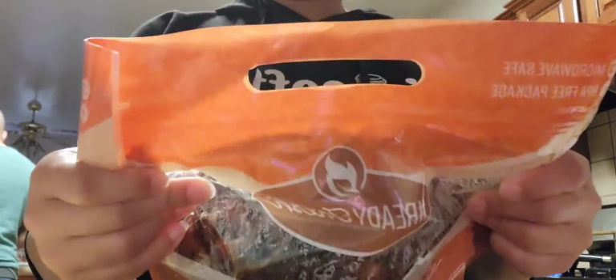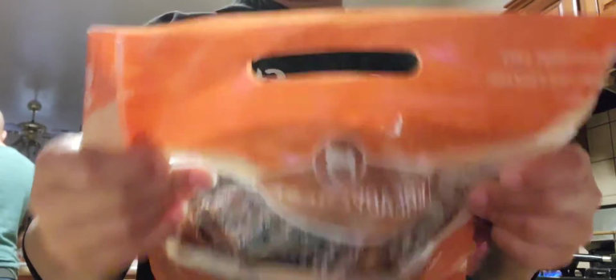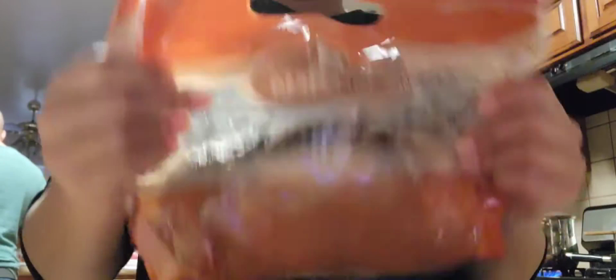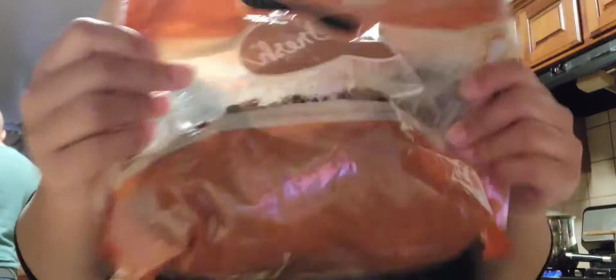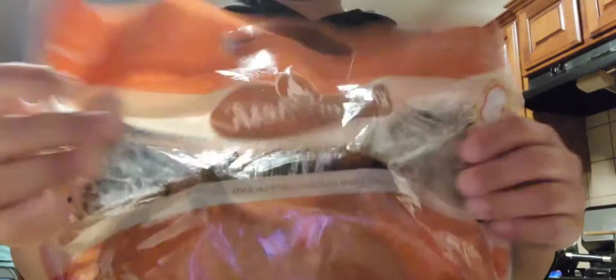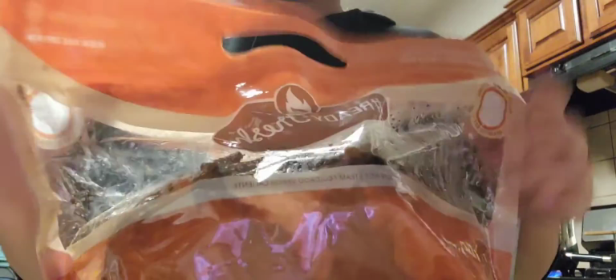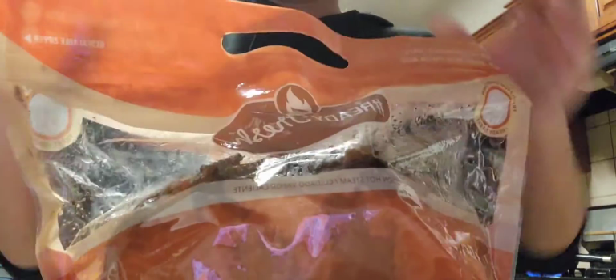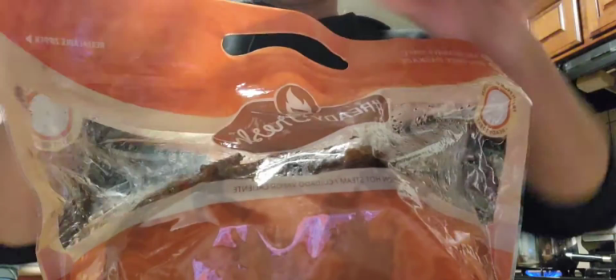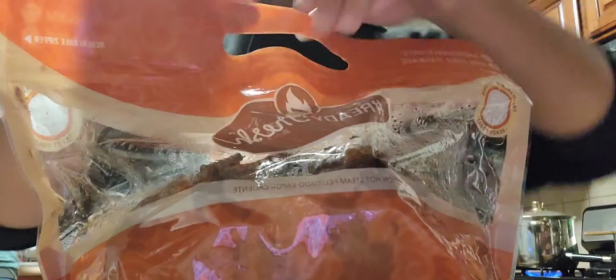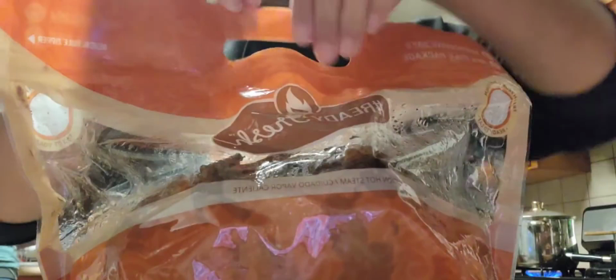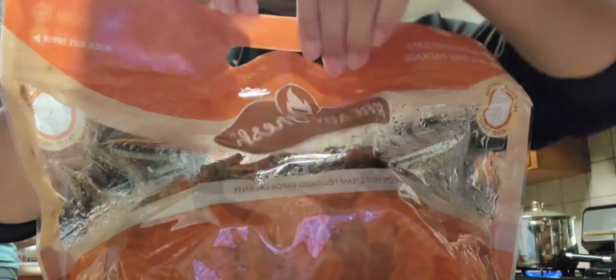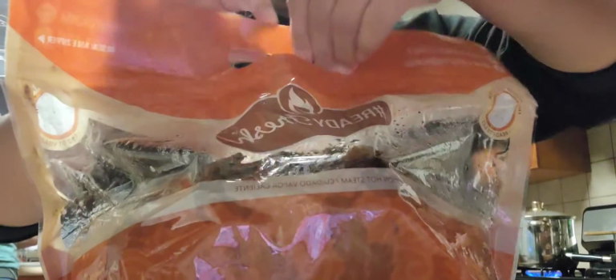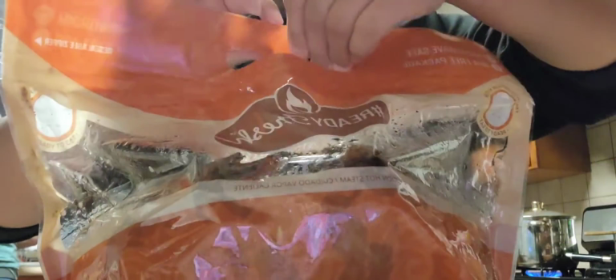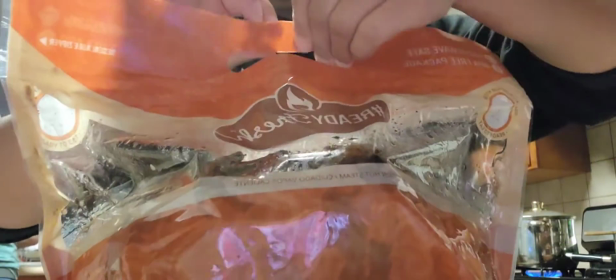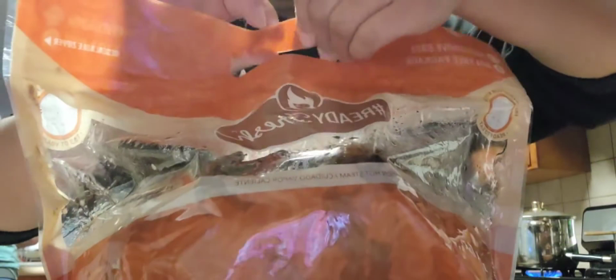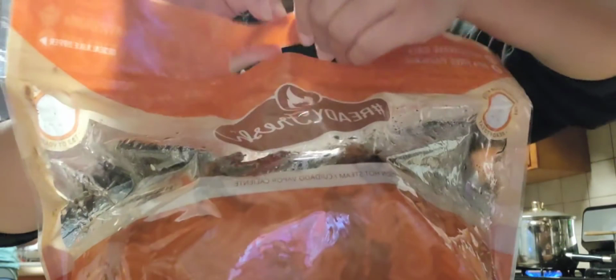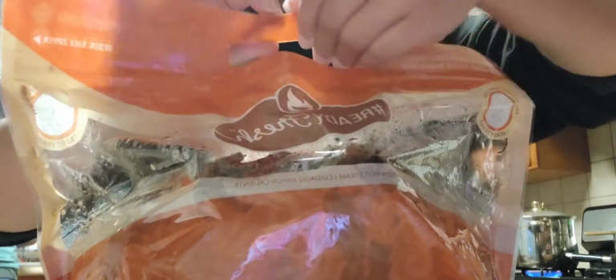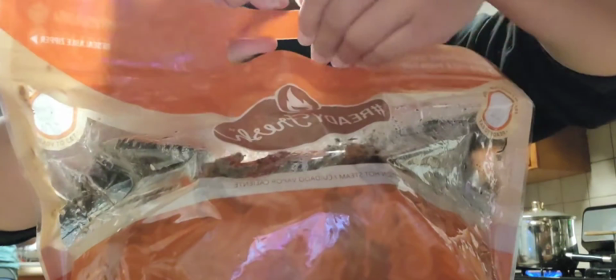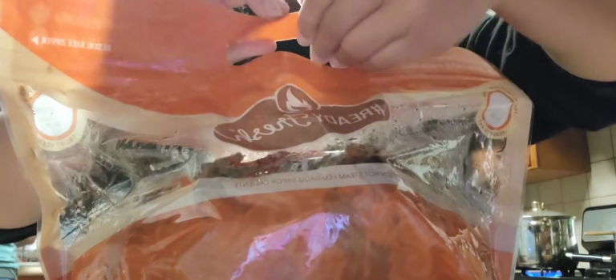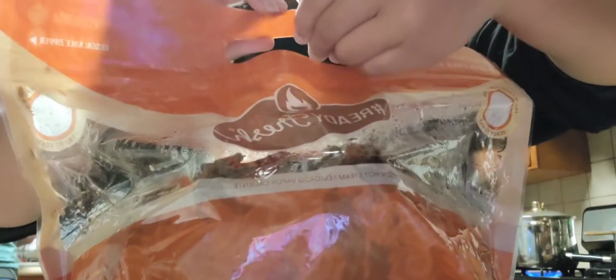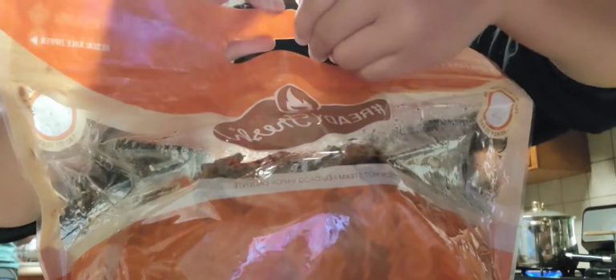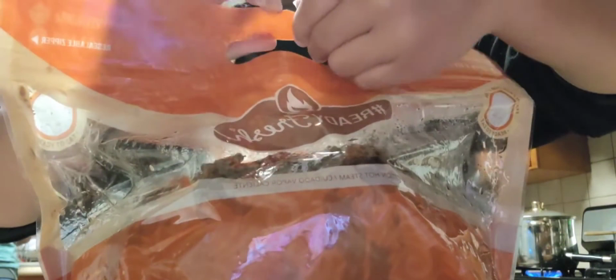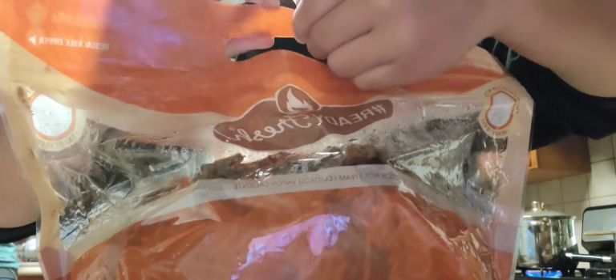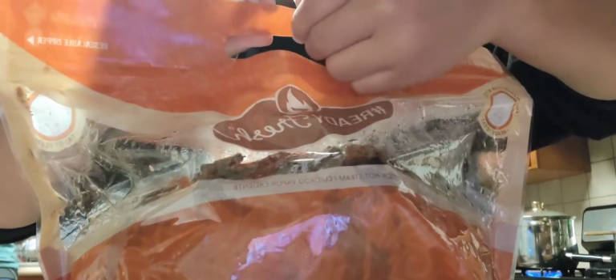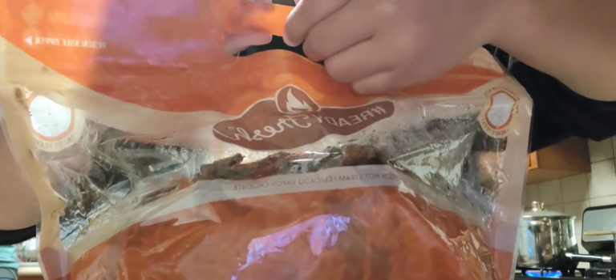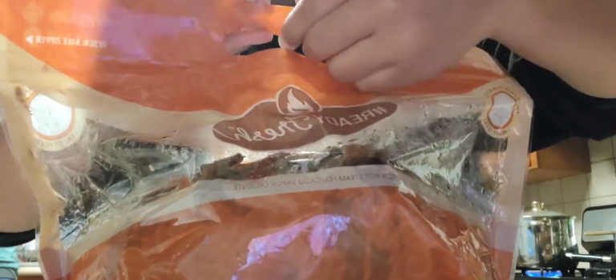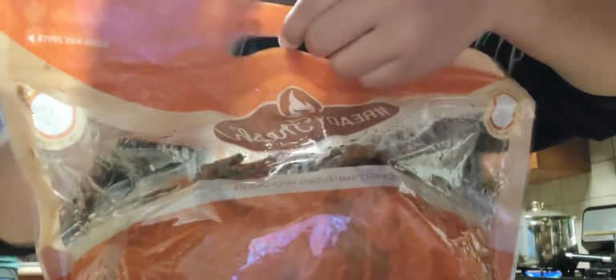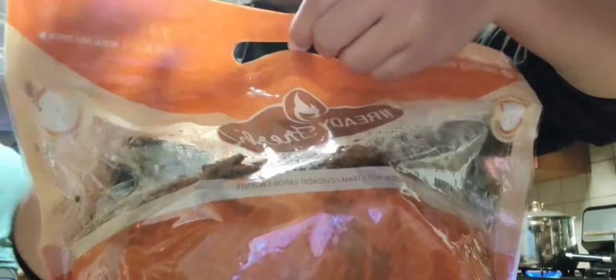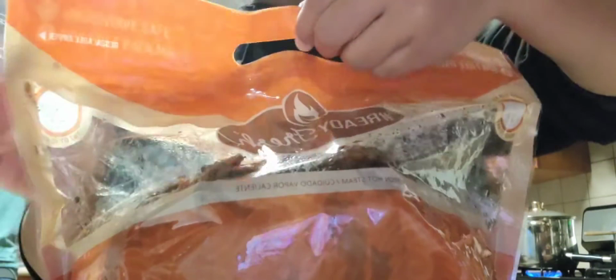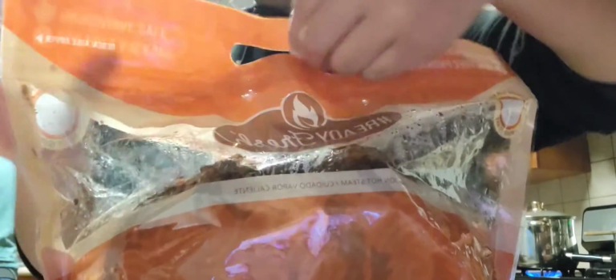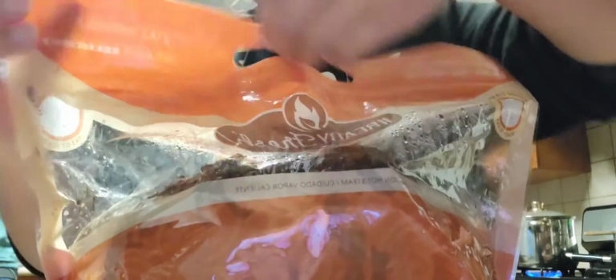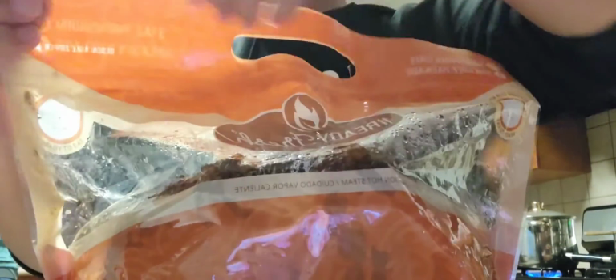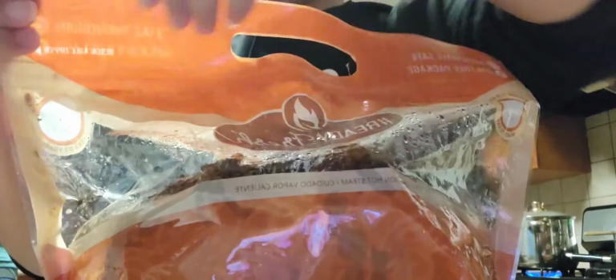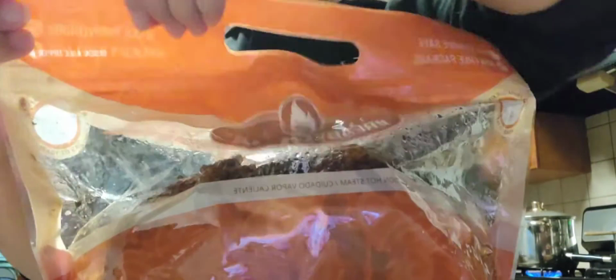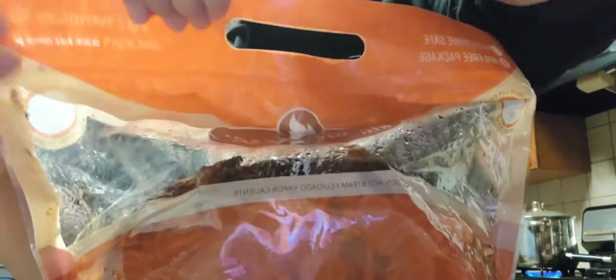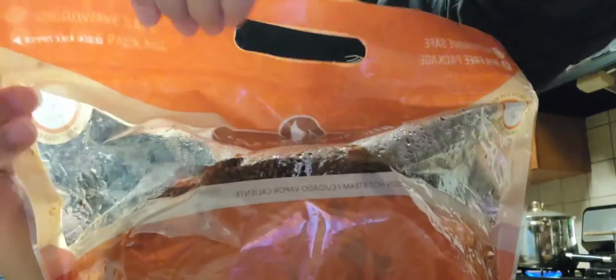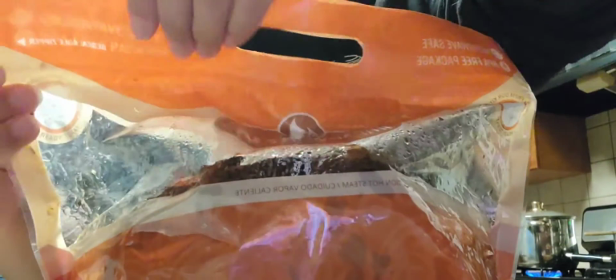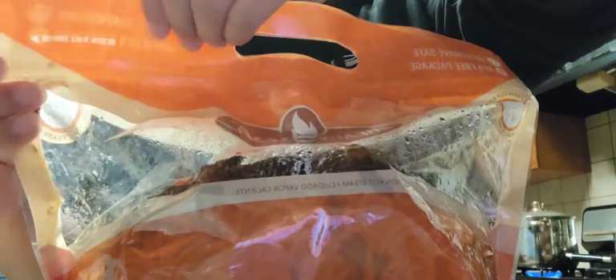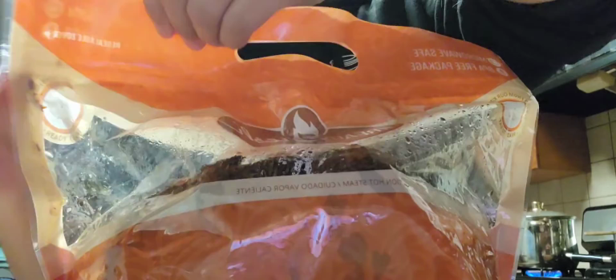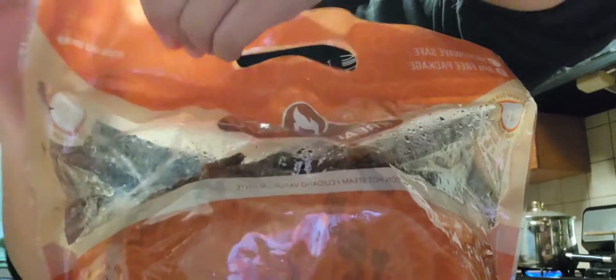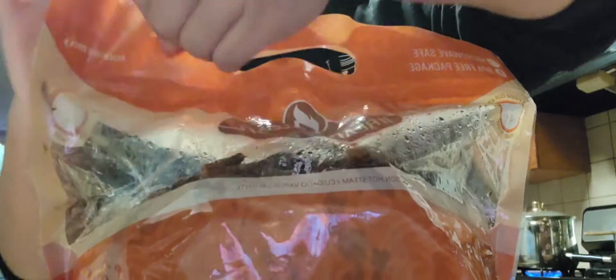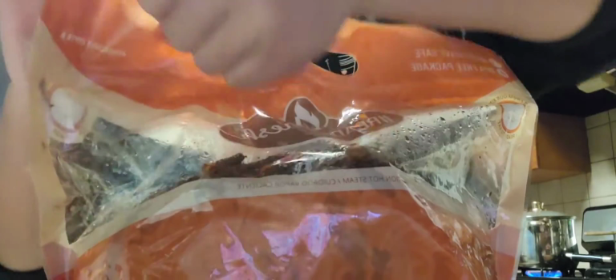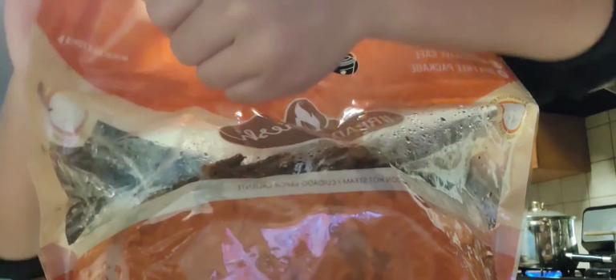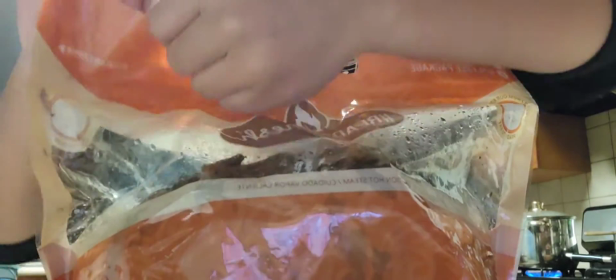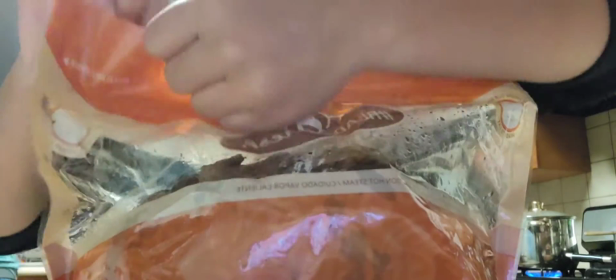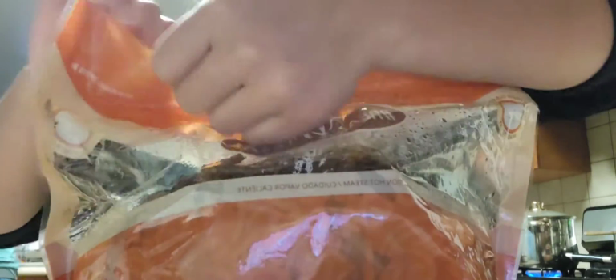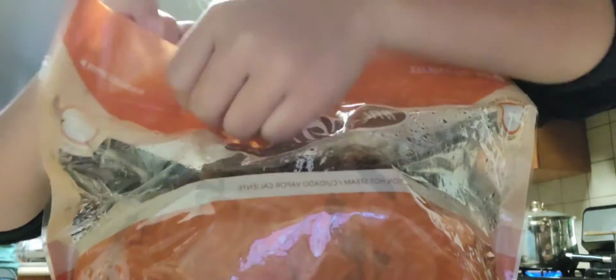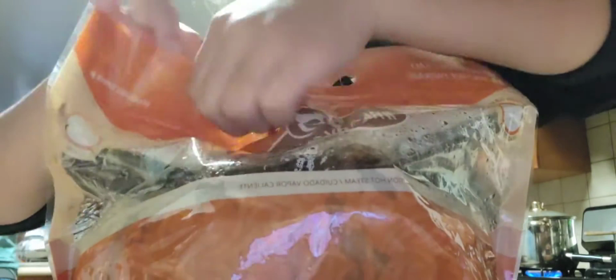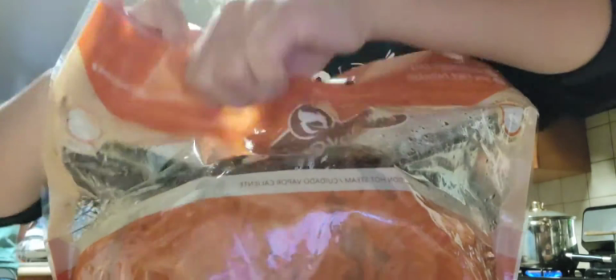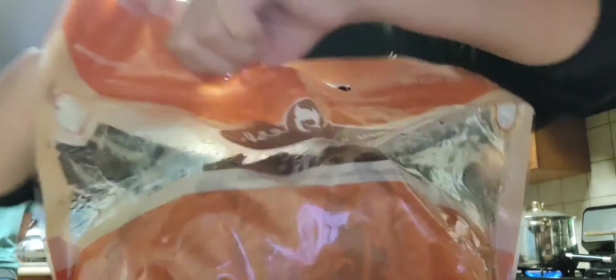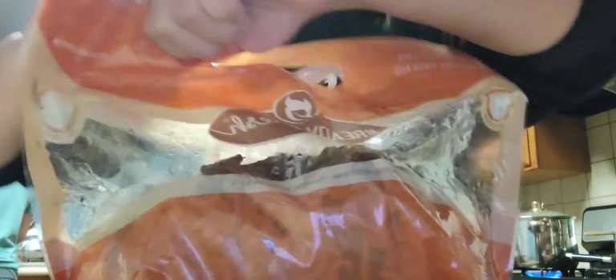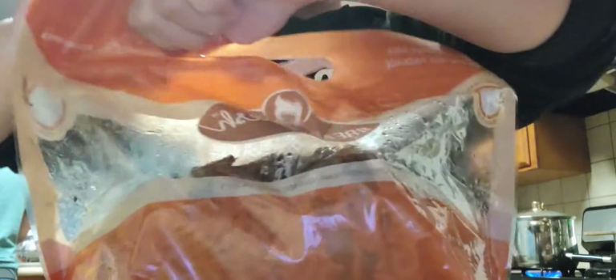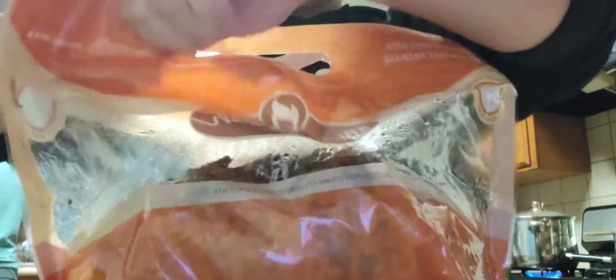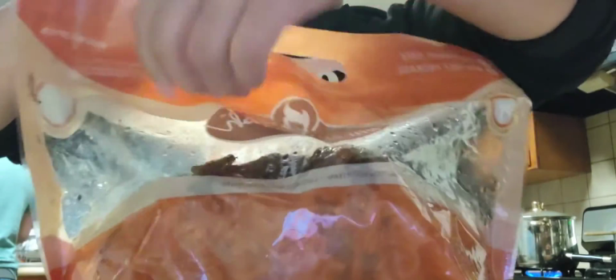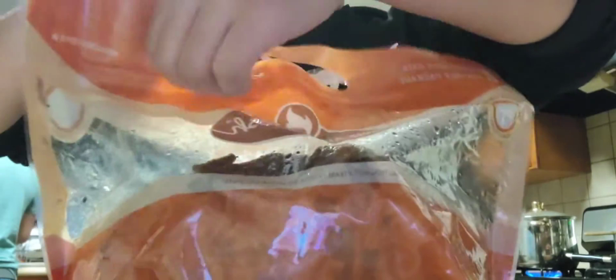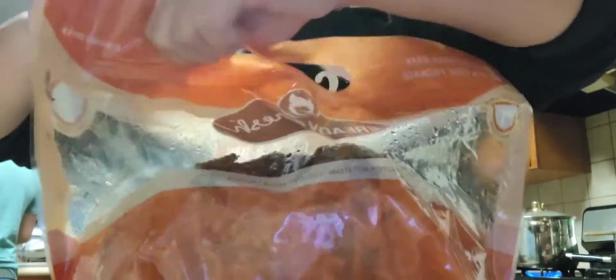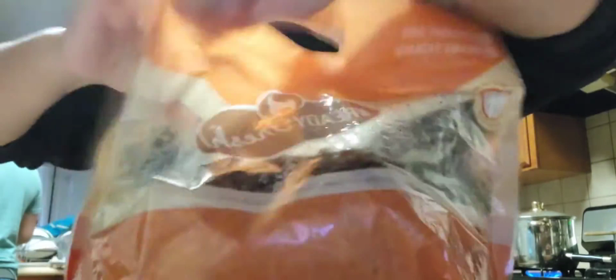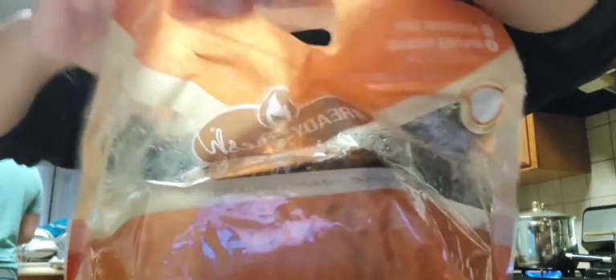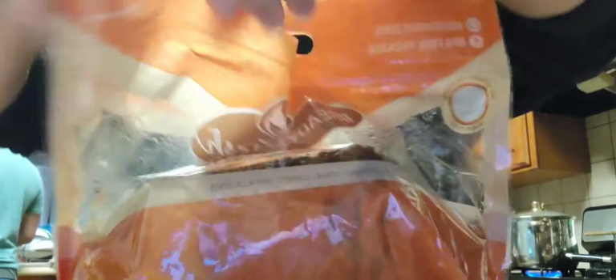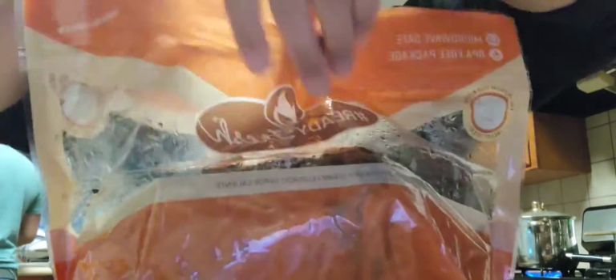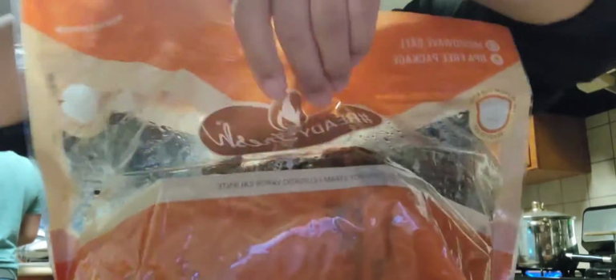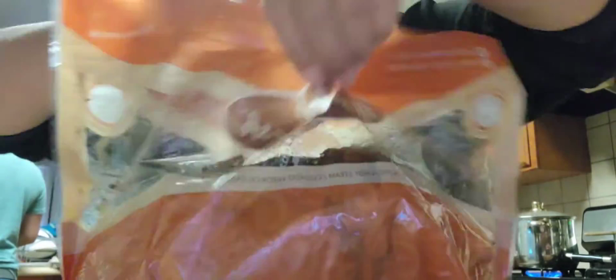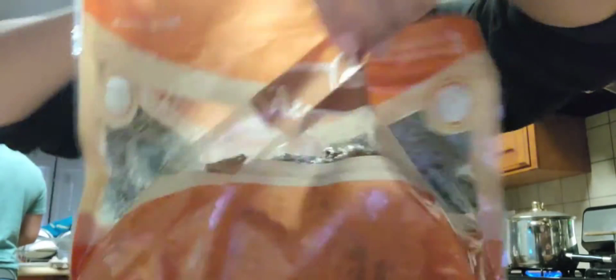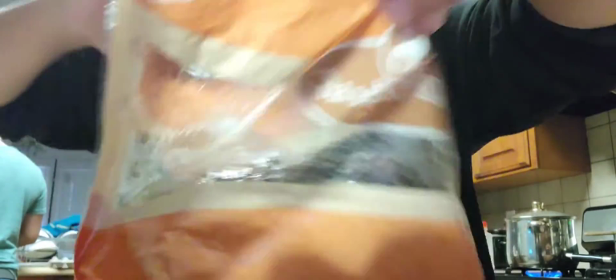Ryan and I got some rotisserie chicken. We usually like to put it in there — we just have to shred it up.